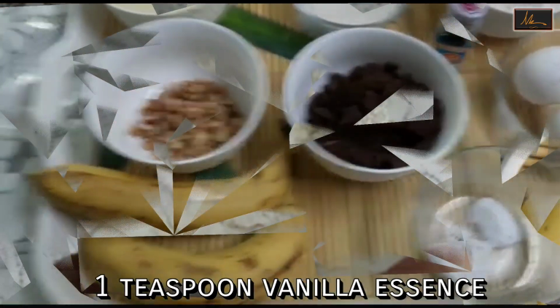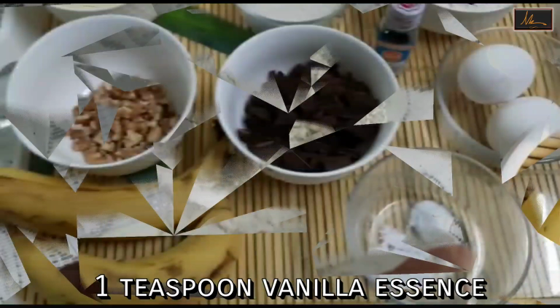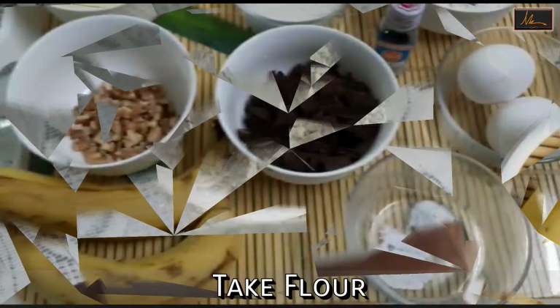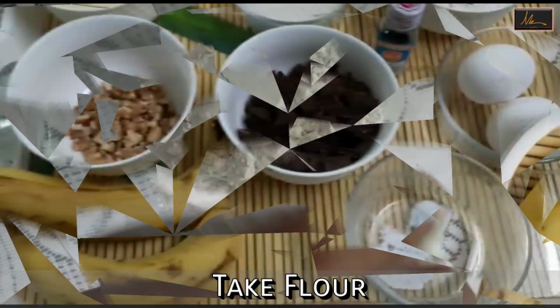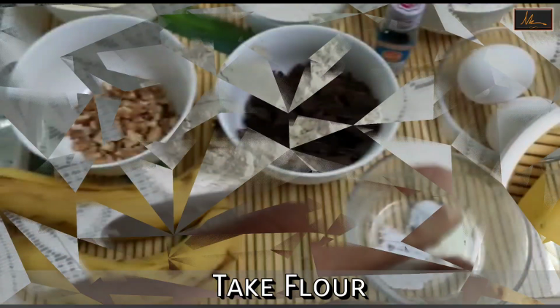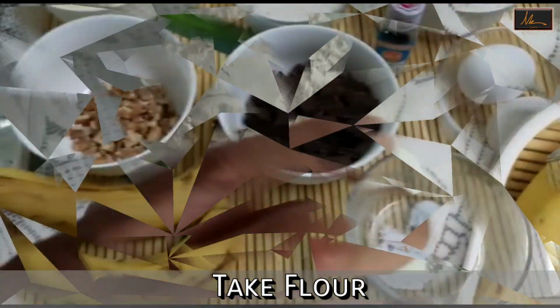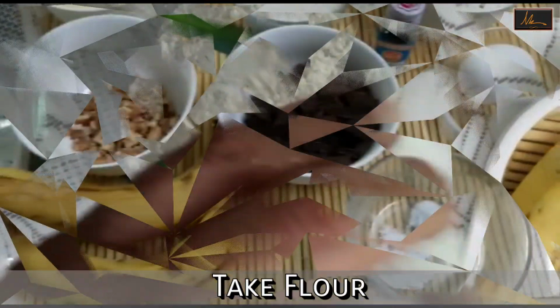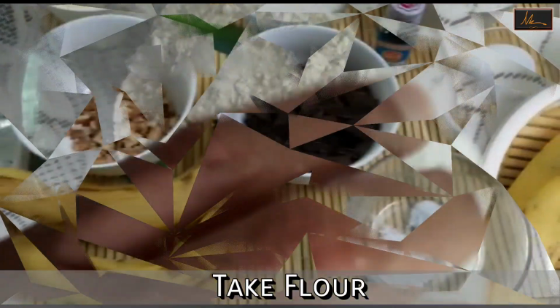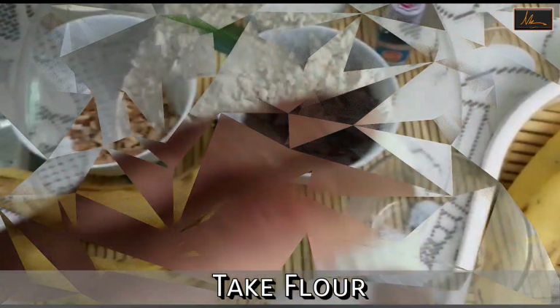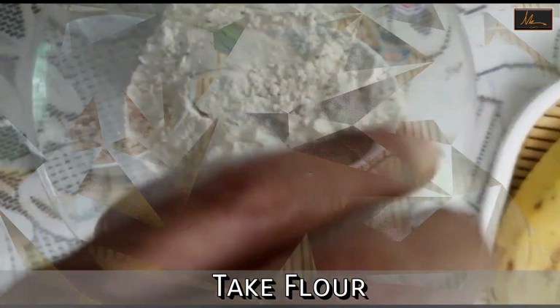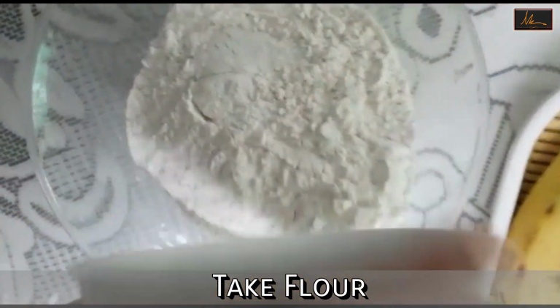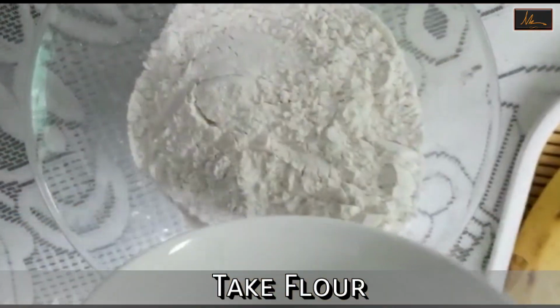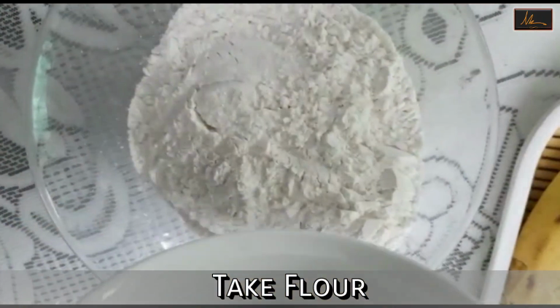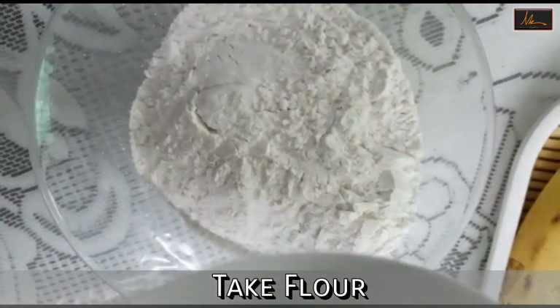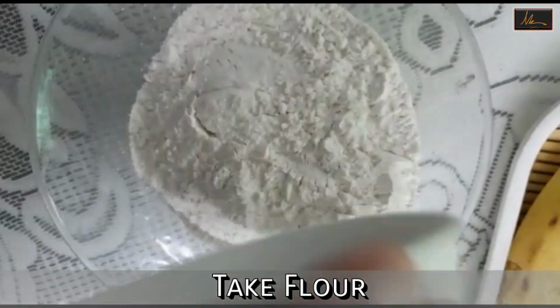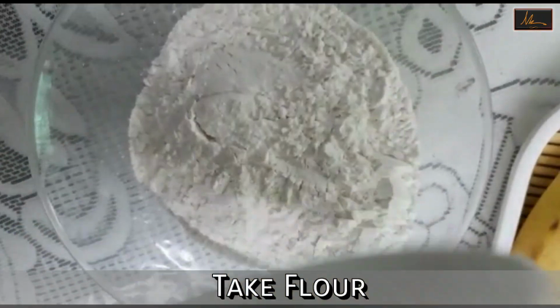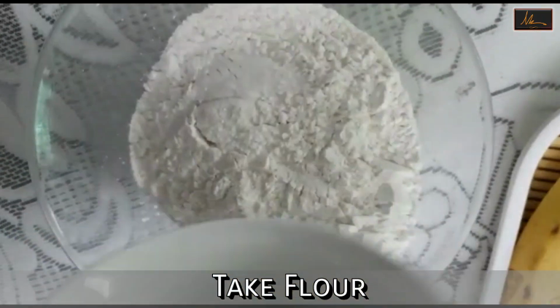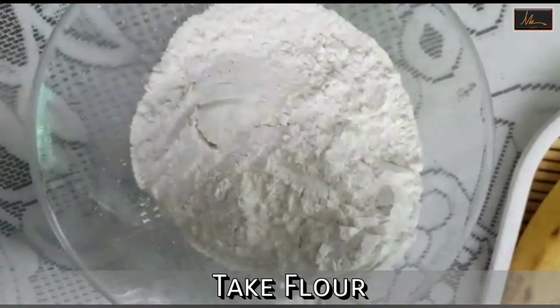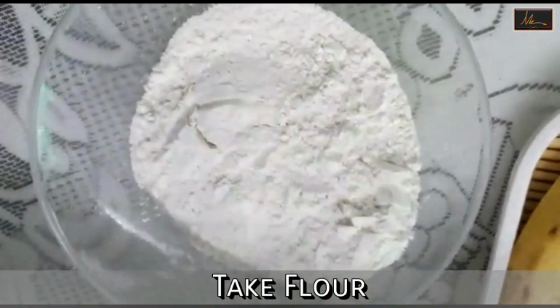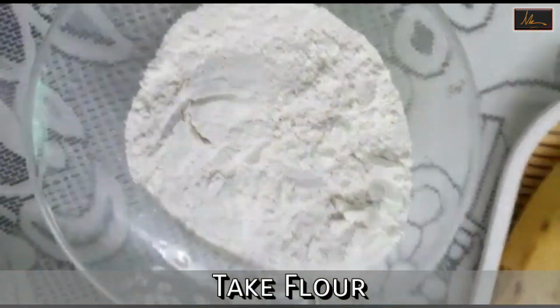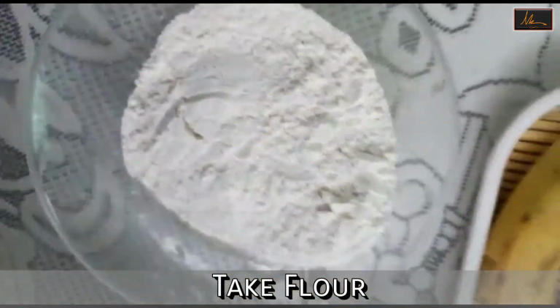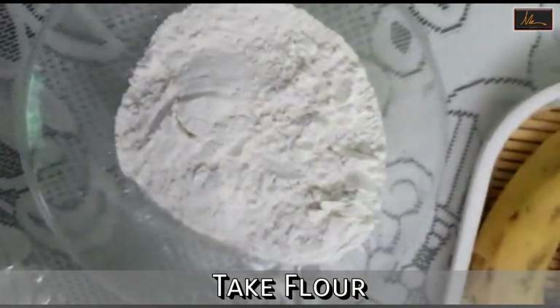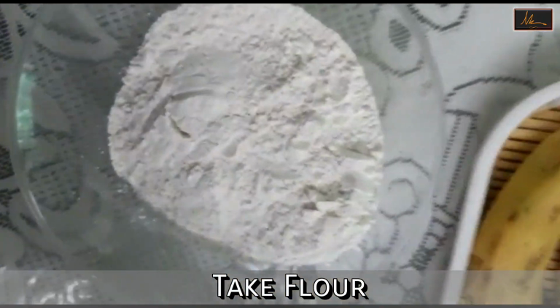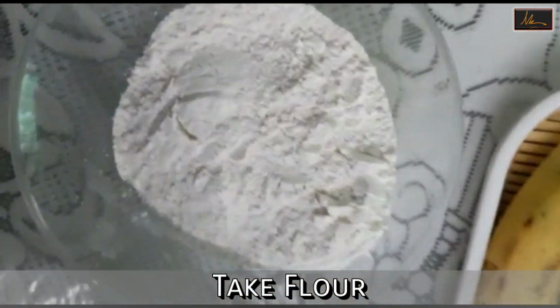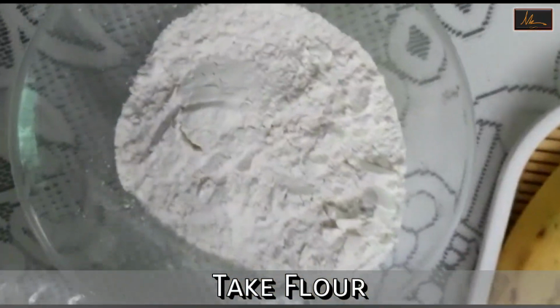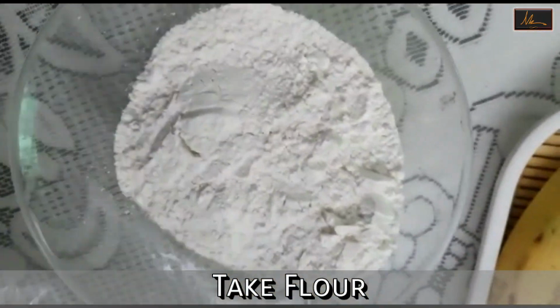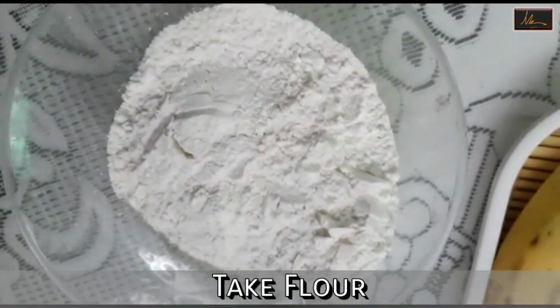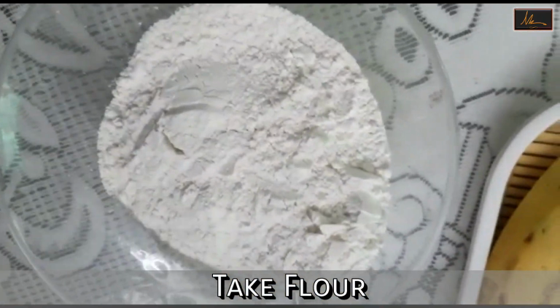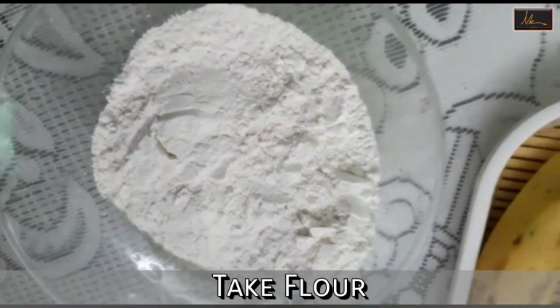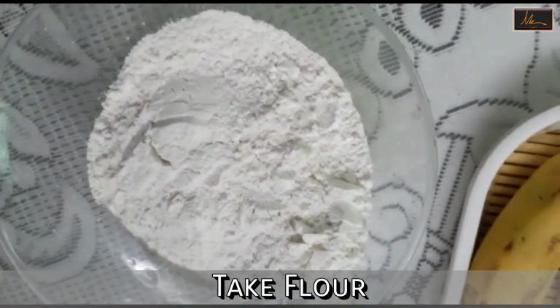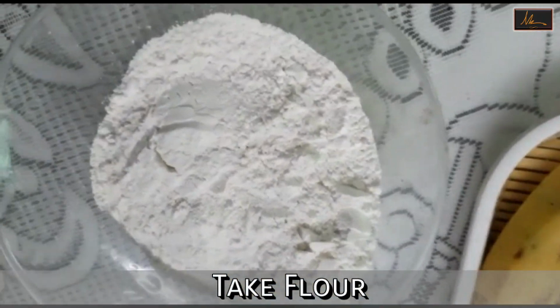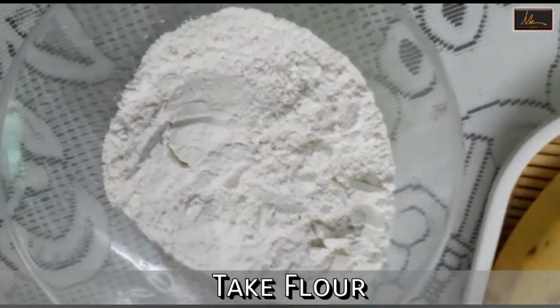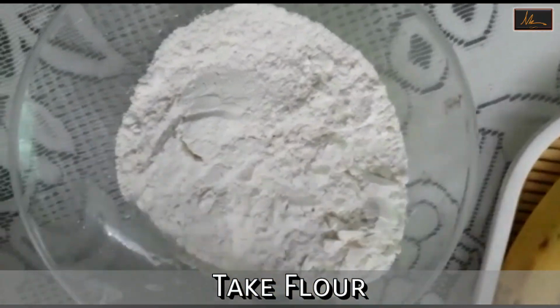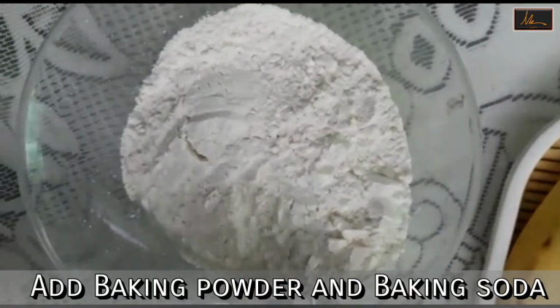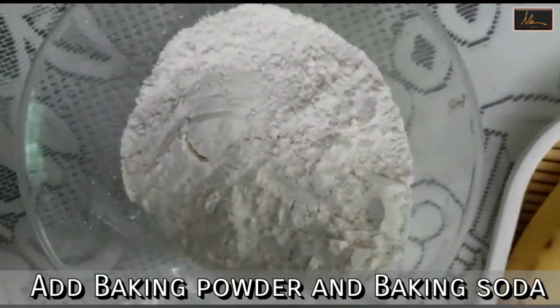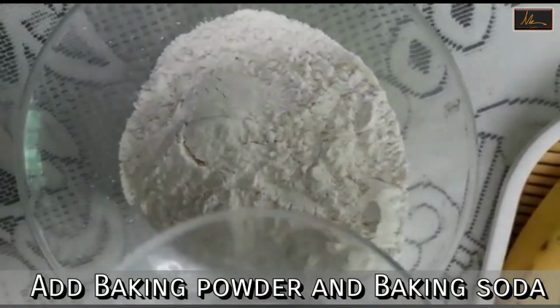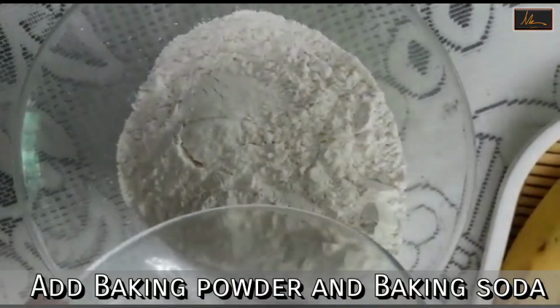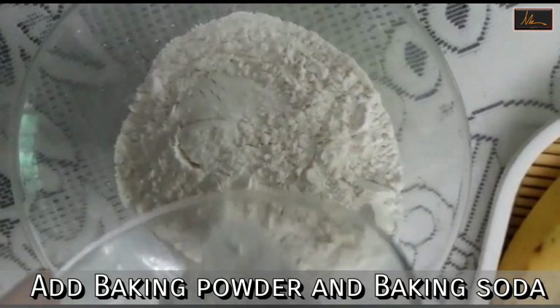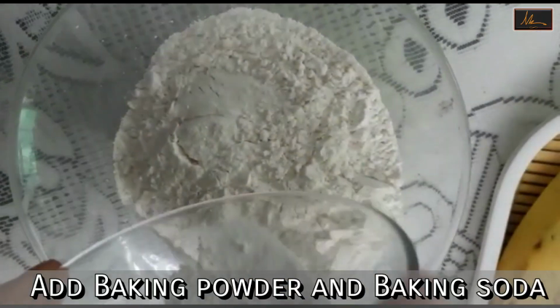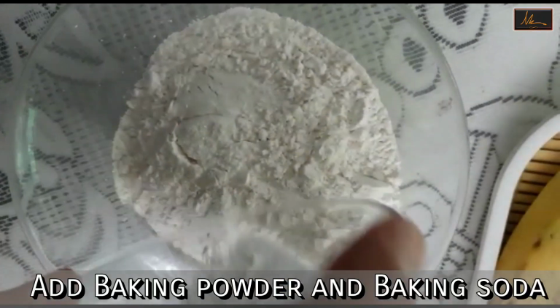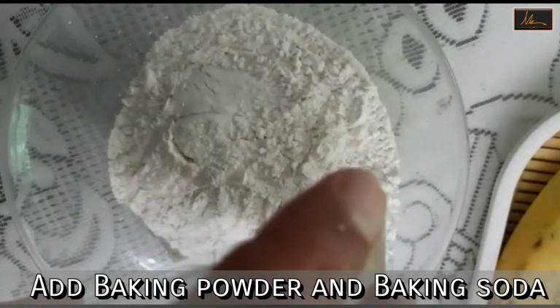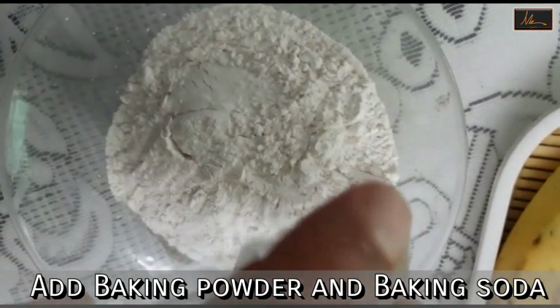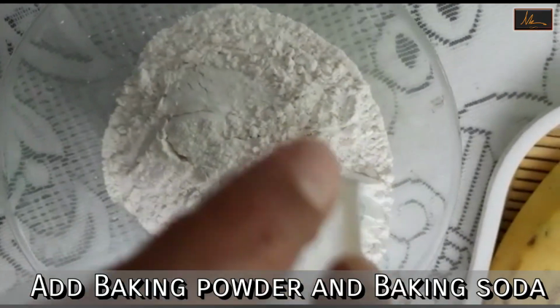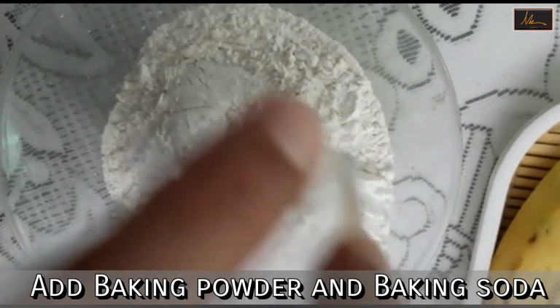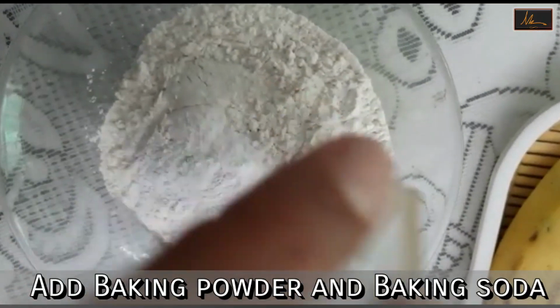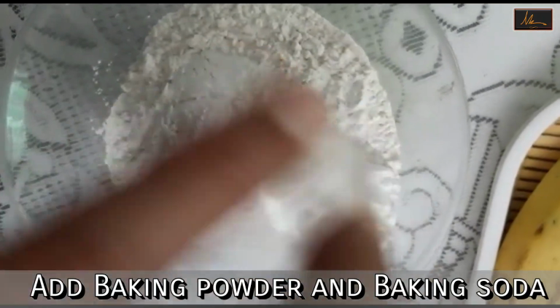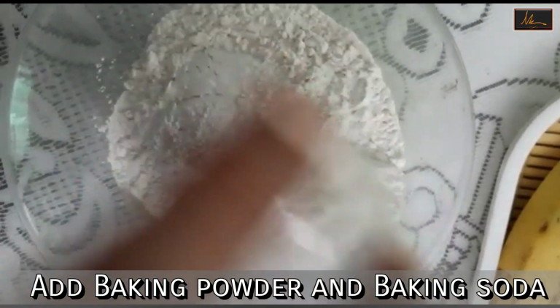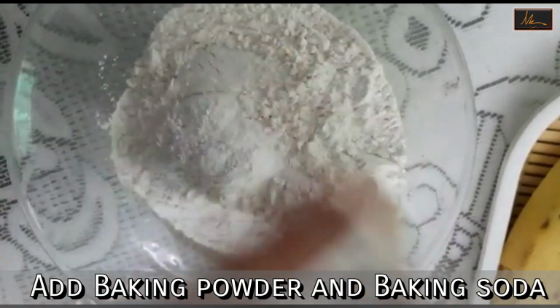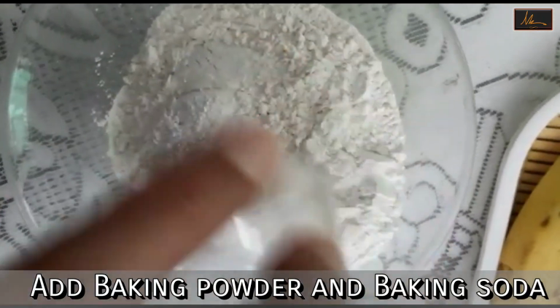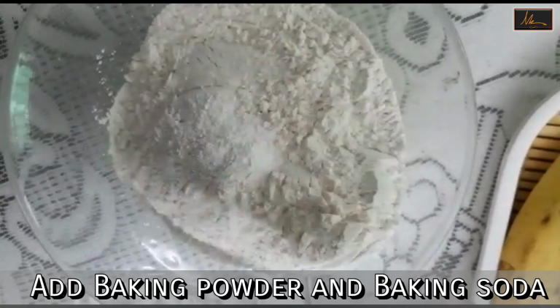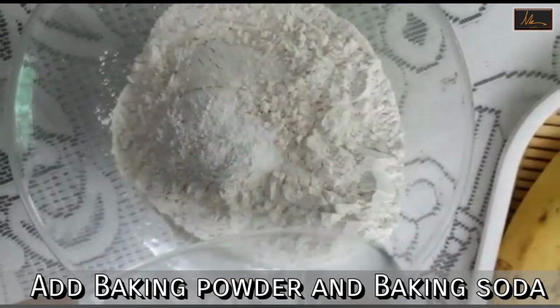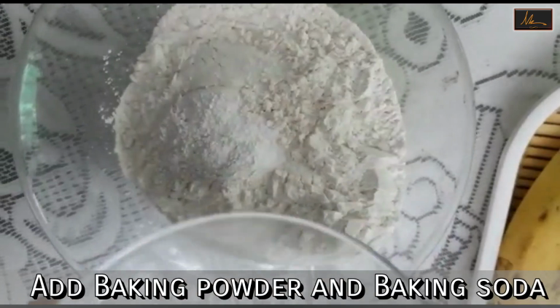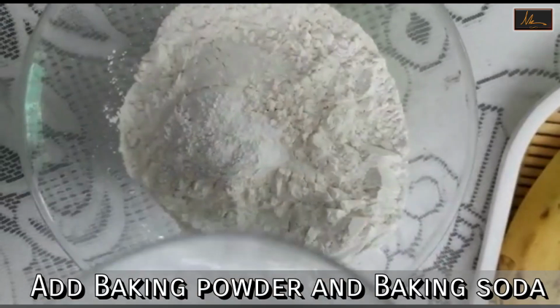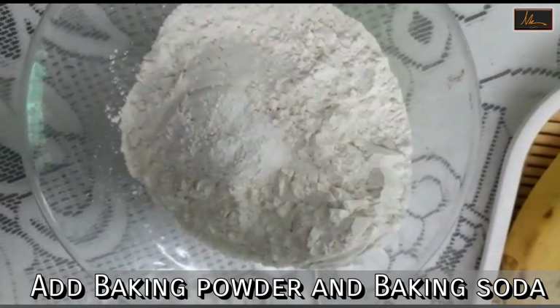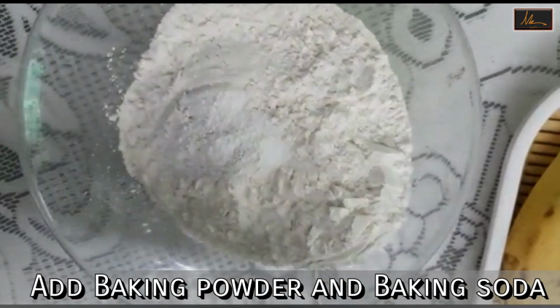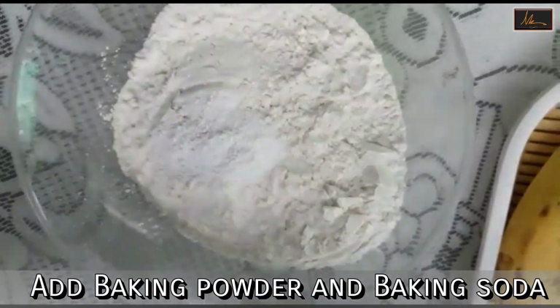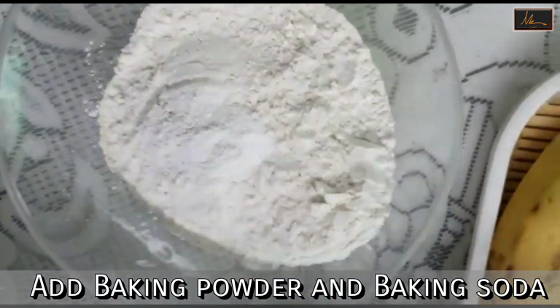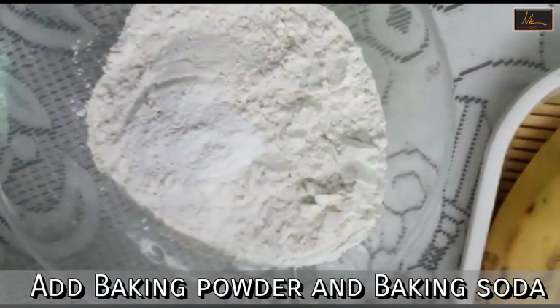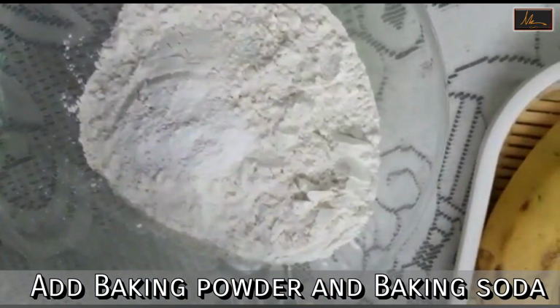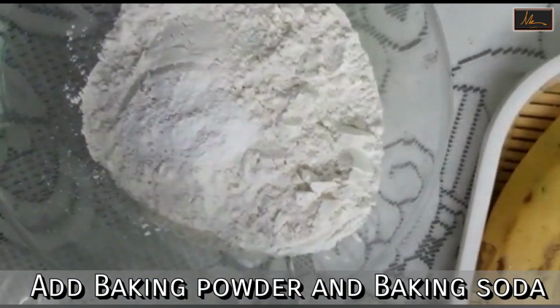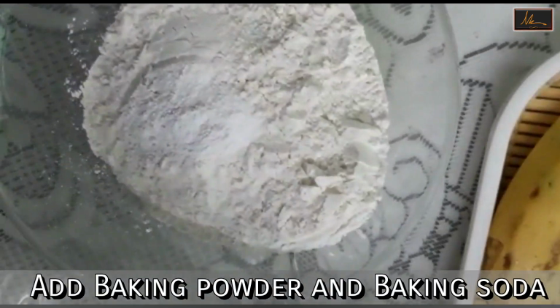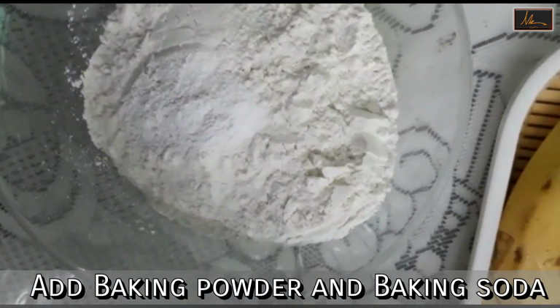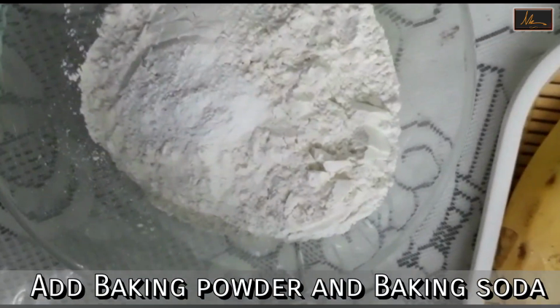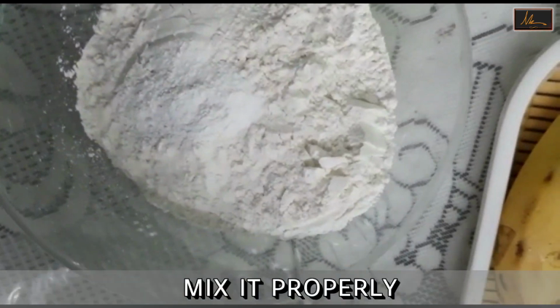We will take the flour, baking powder and baking soda and mix it properly.